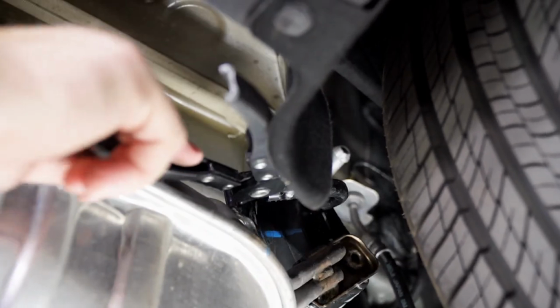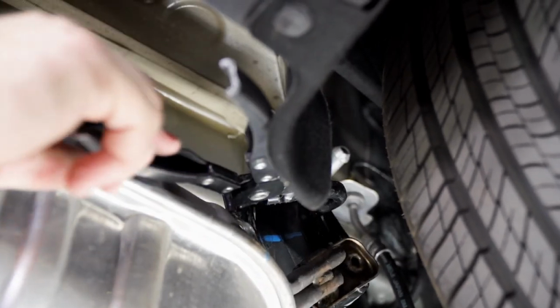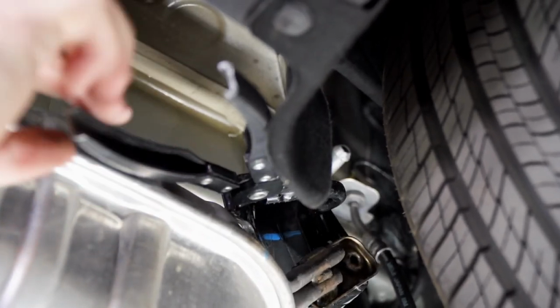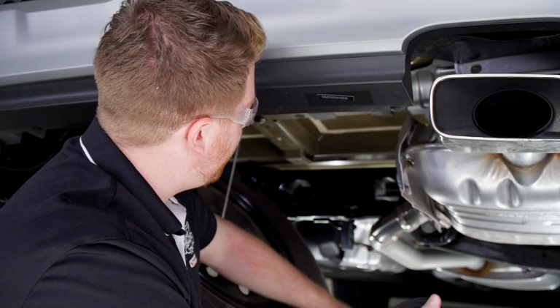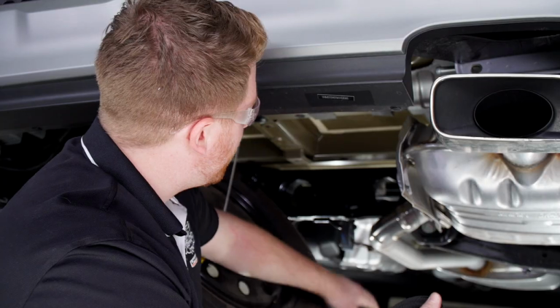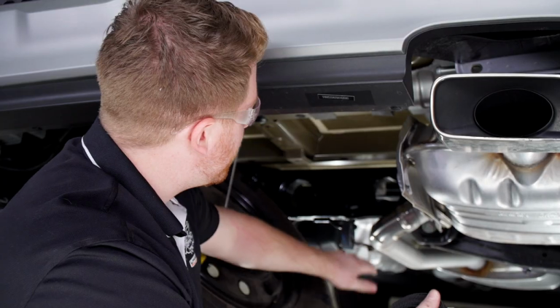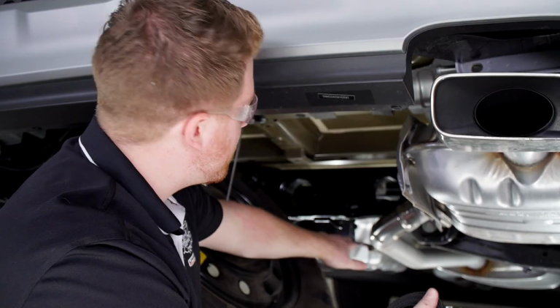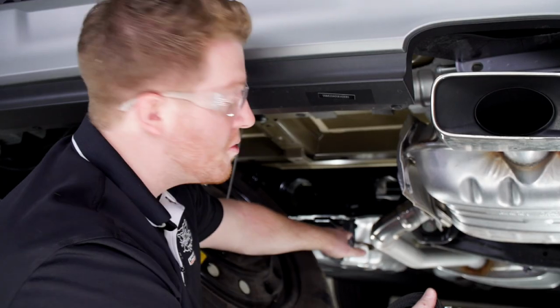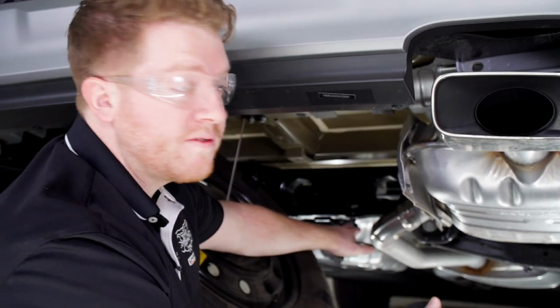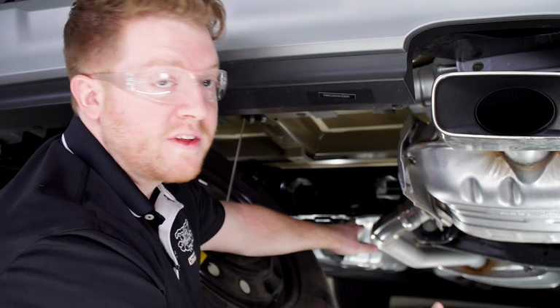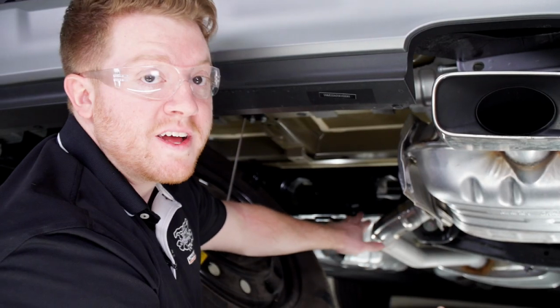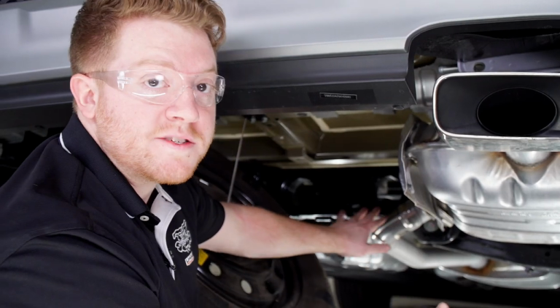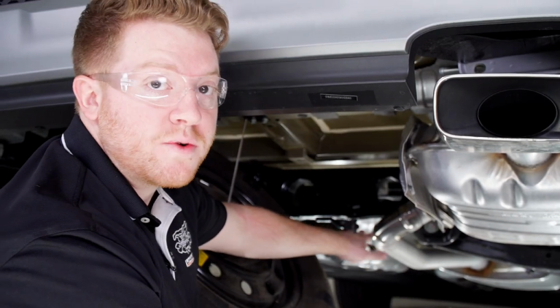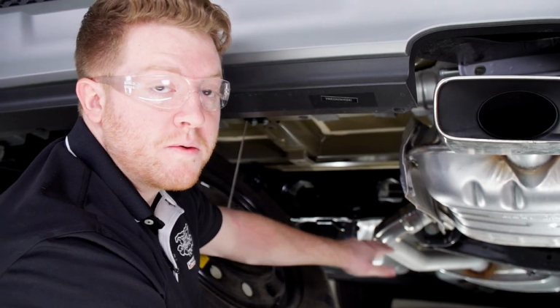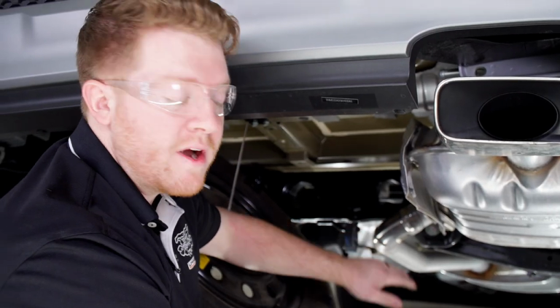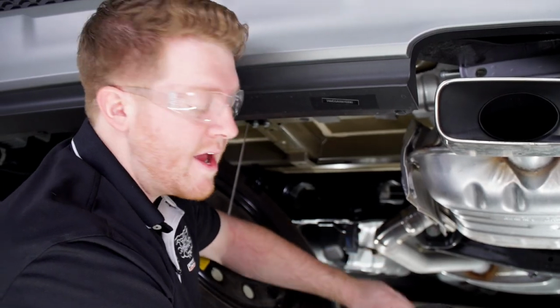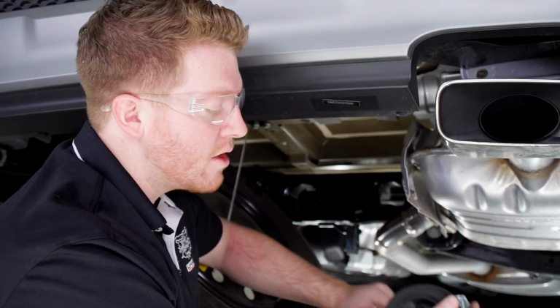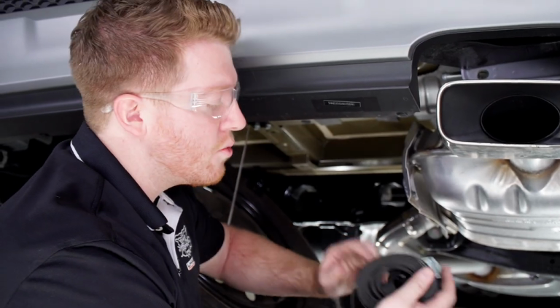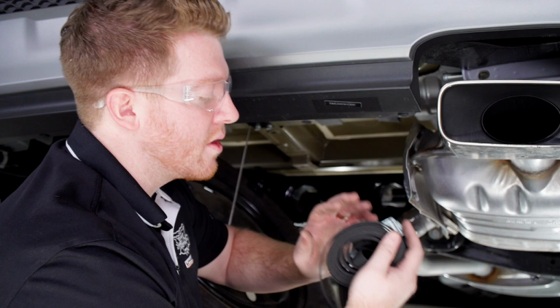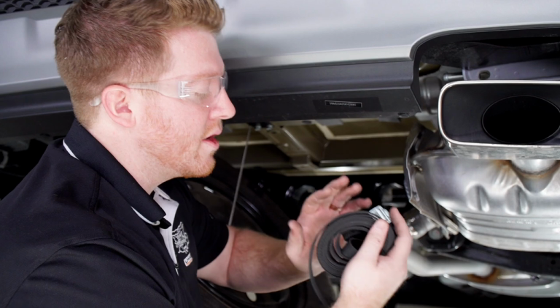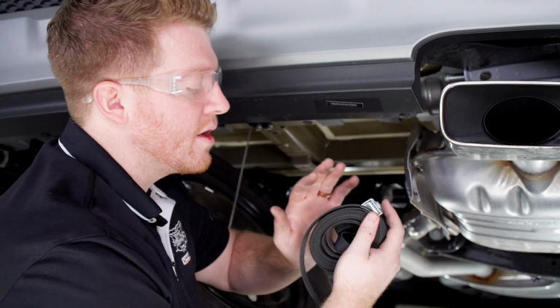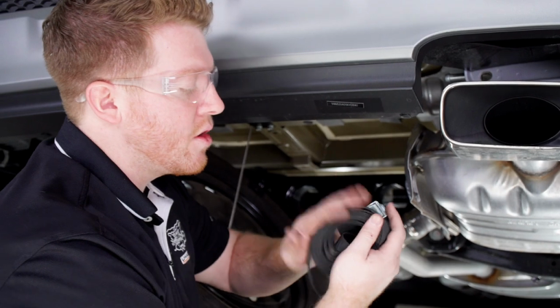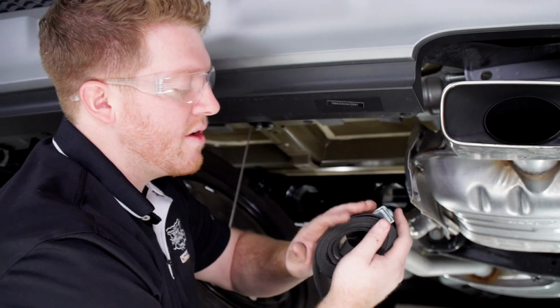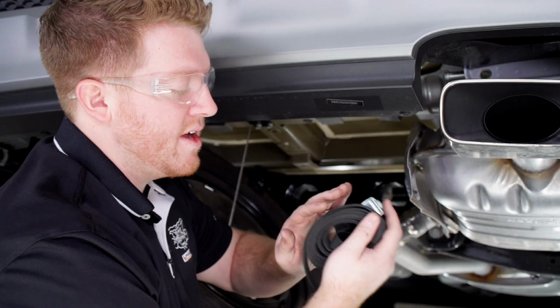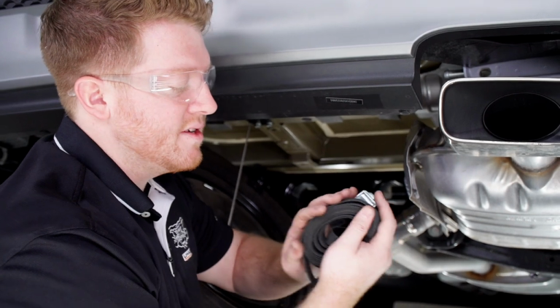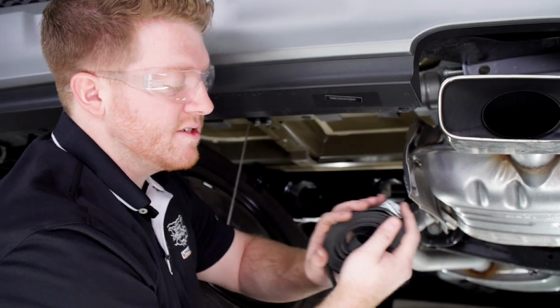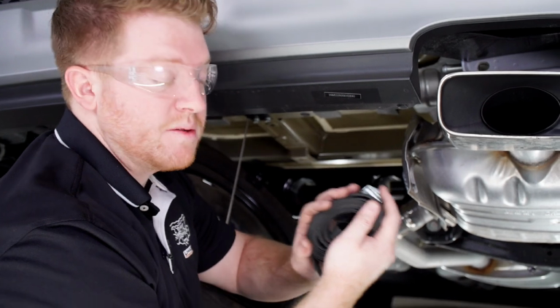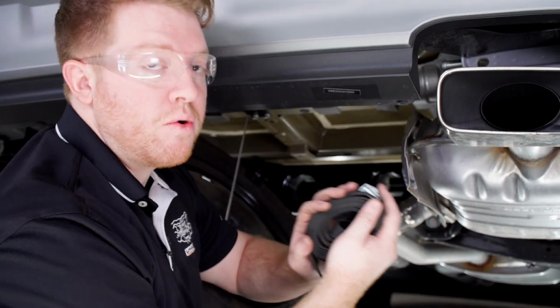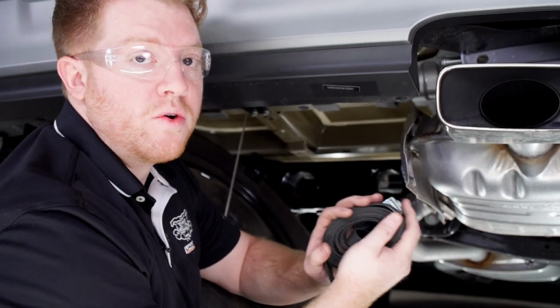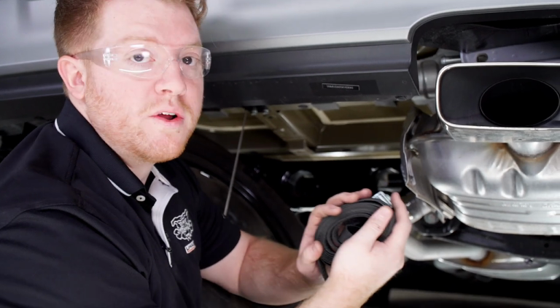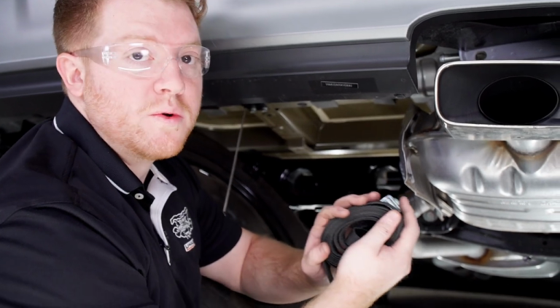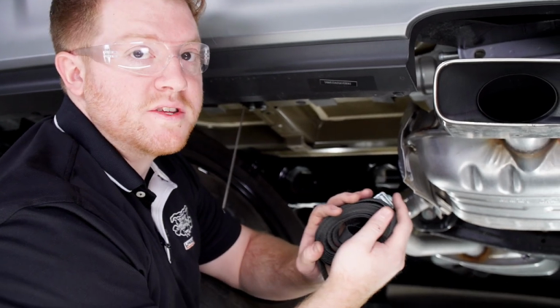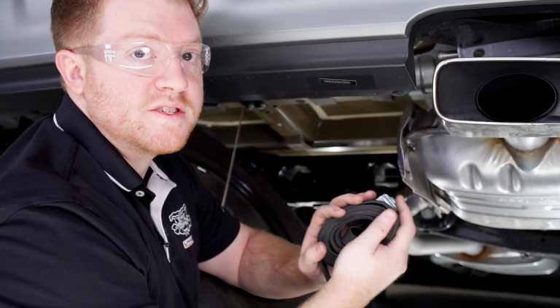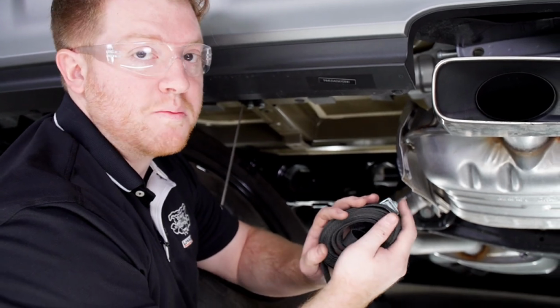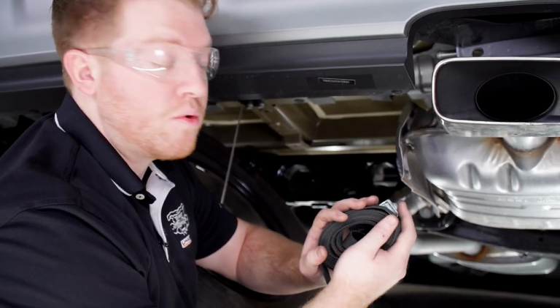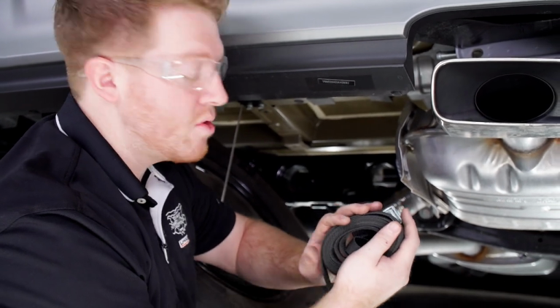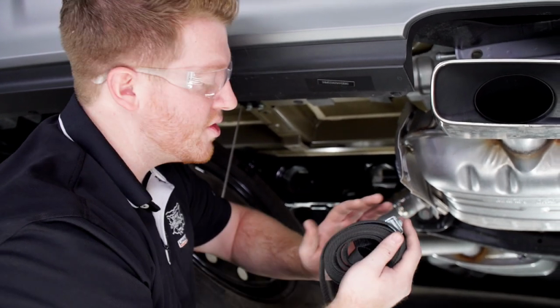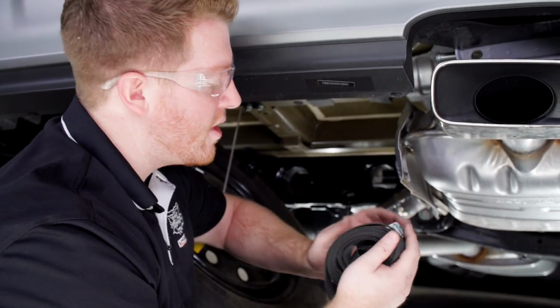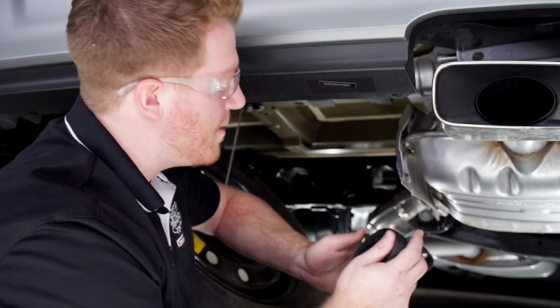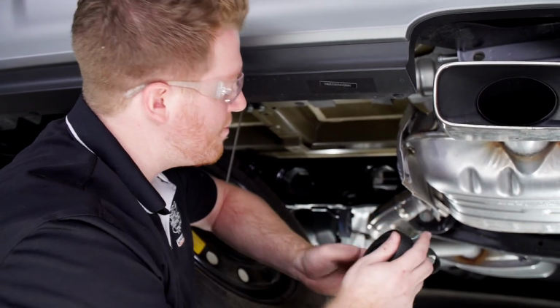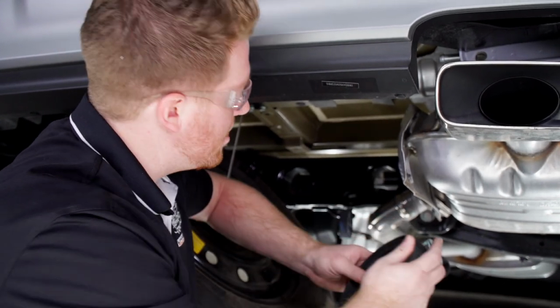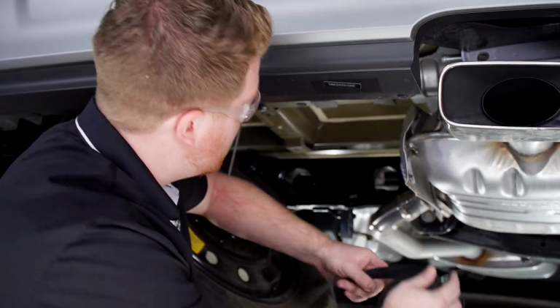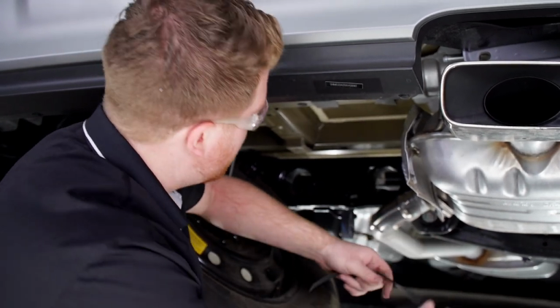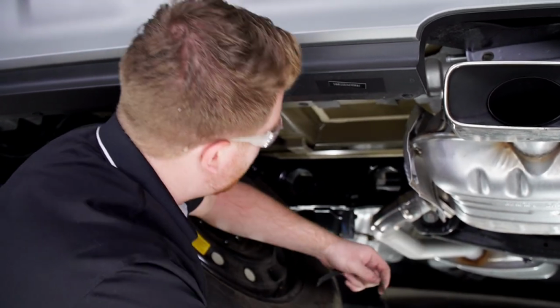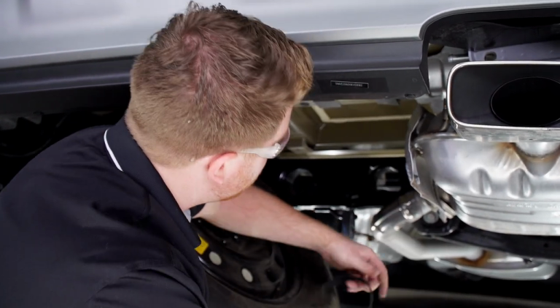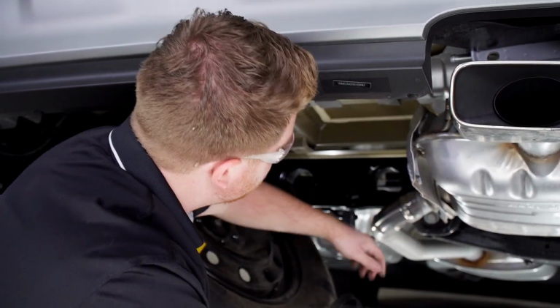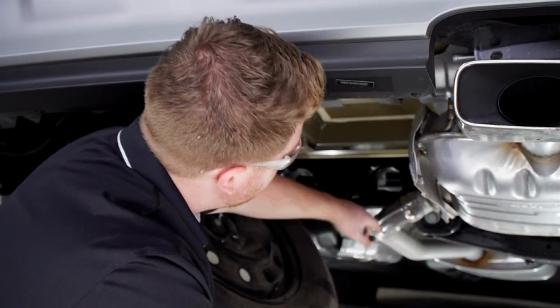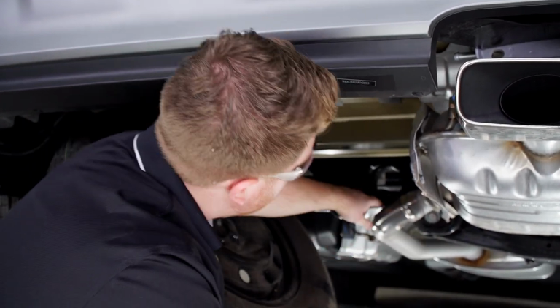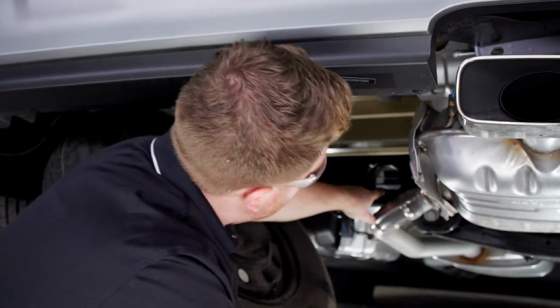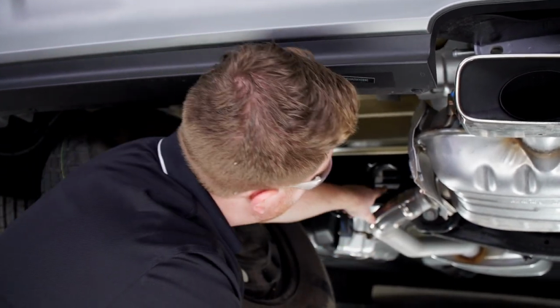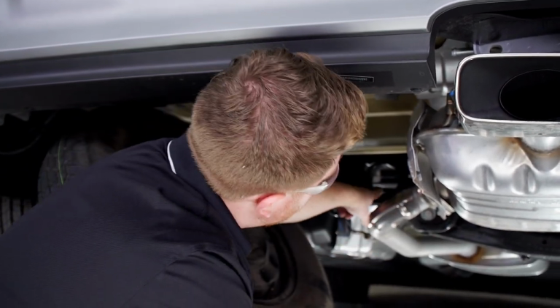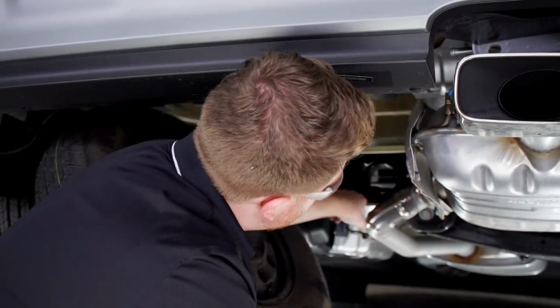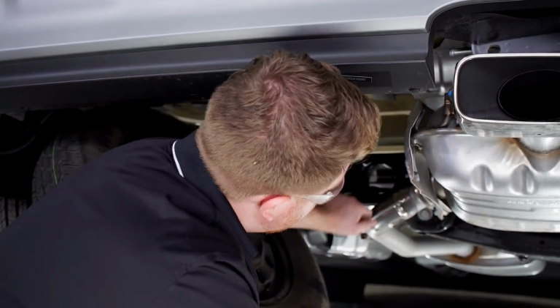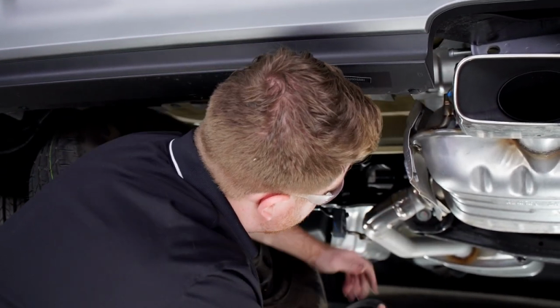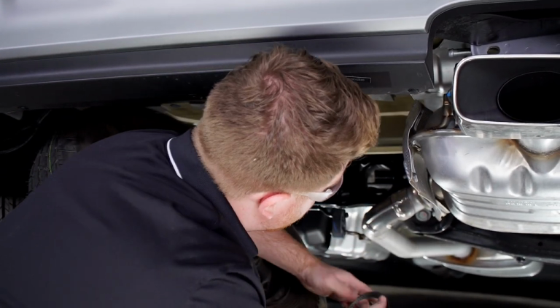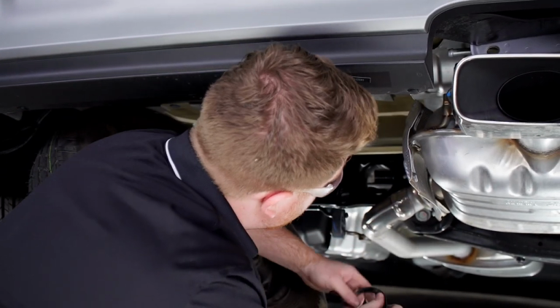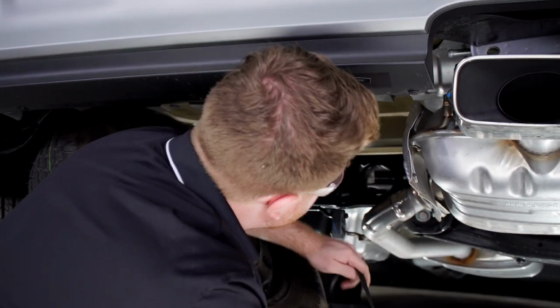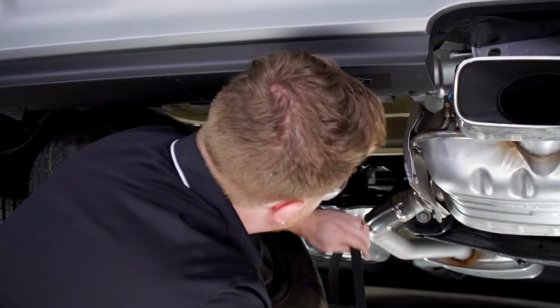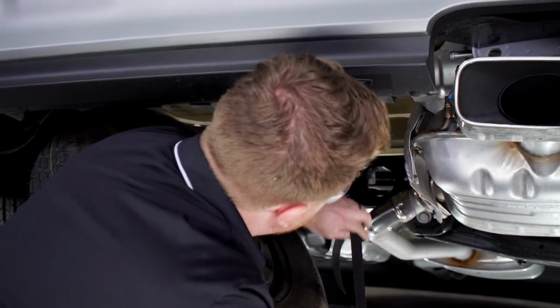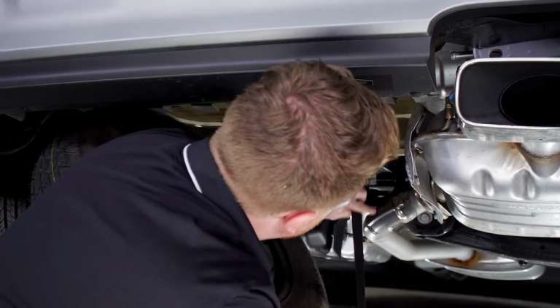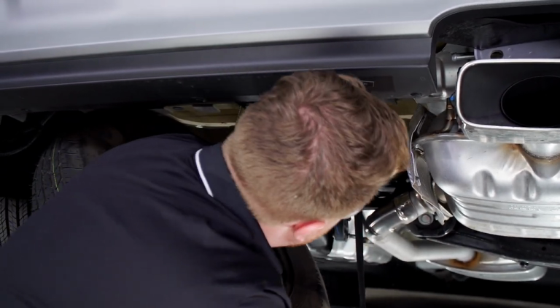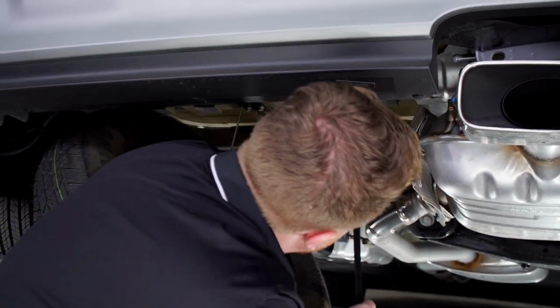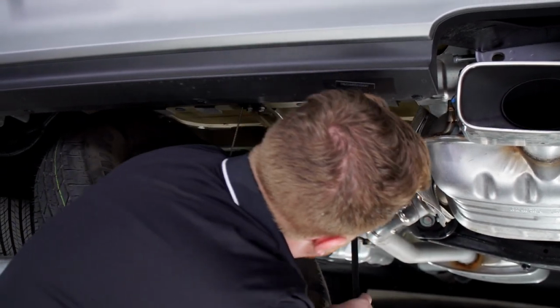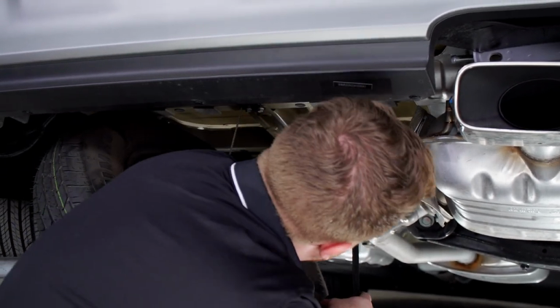Before we remove the last rubber hanger, we're going to go ahead and support it with a support strap. We're just going to loop it through this cross member right here.